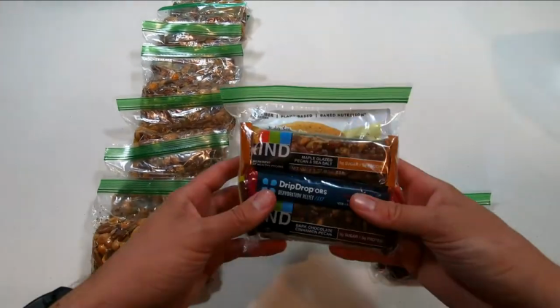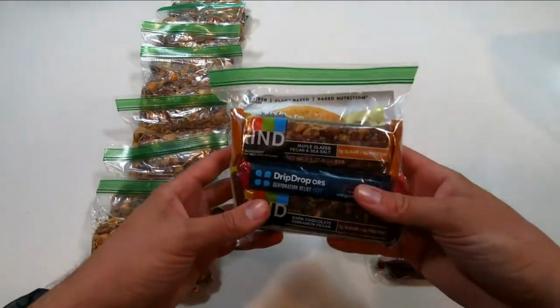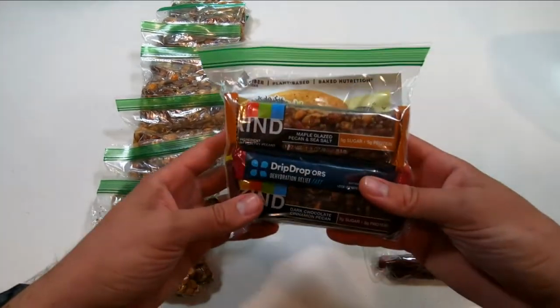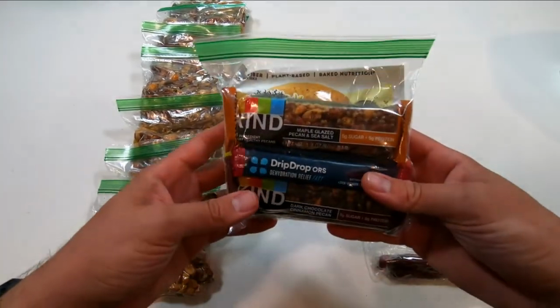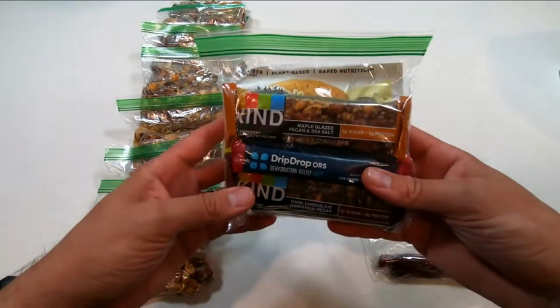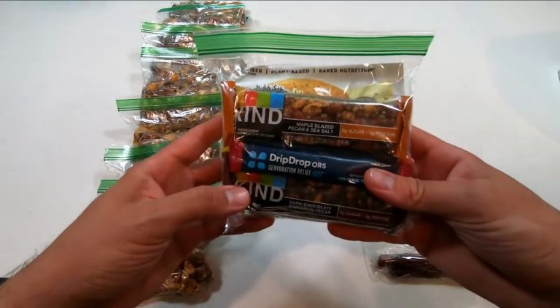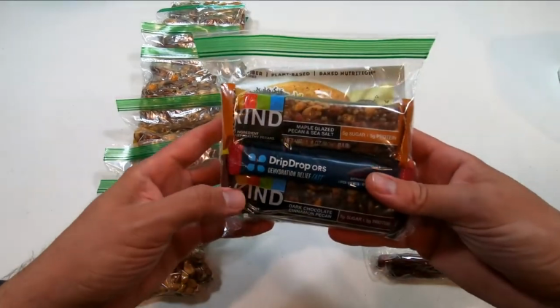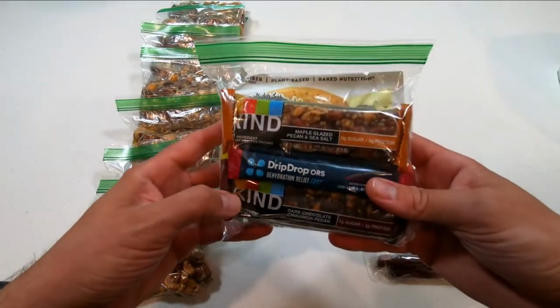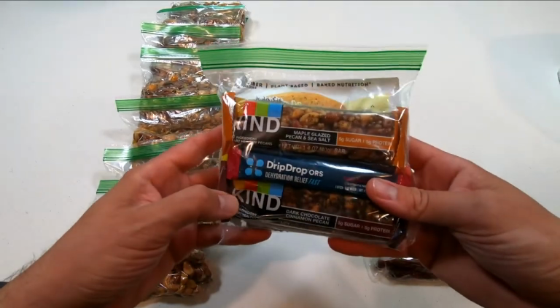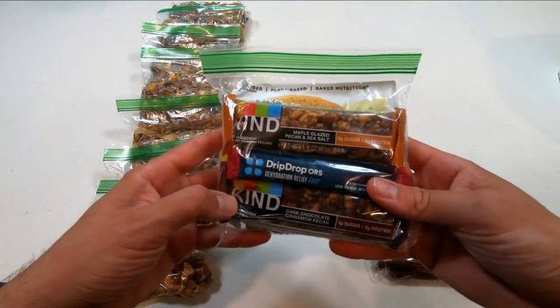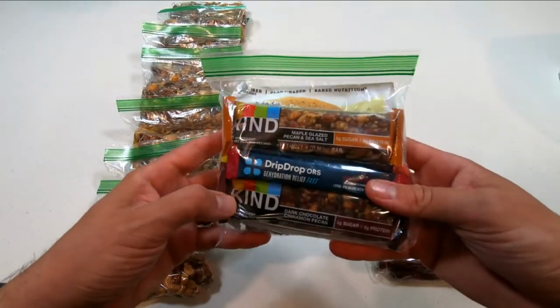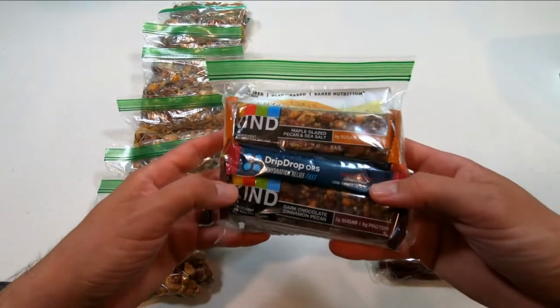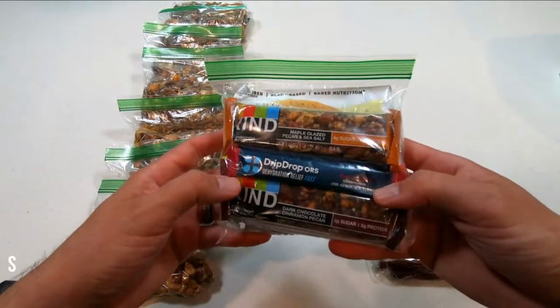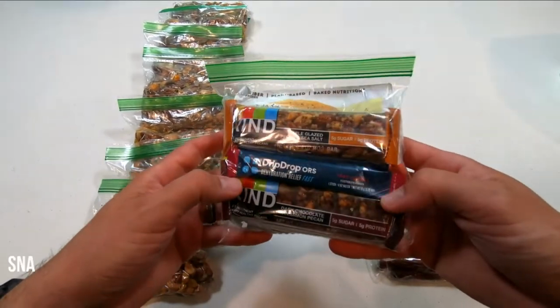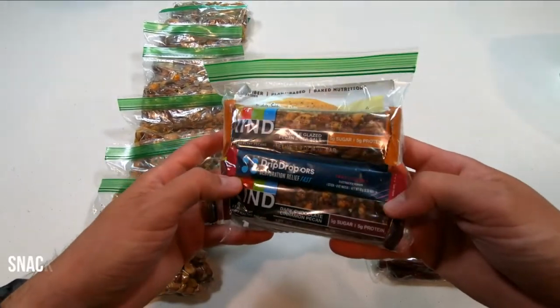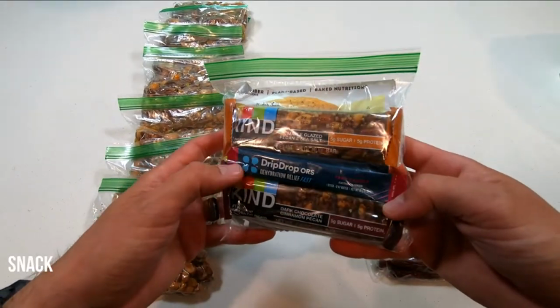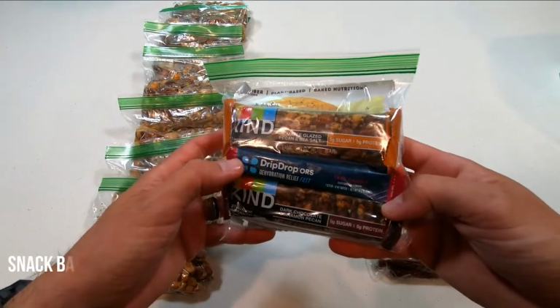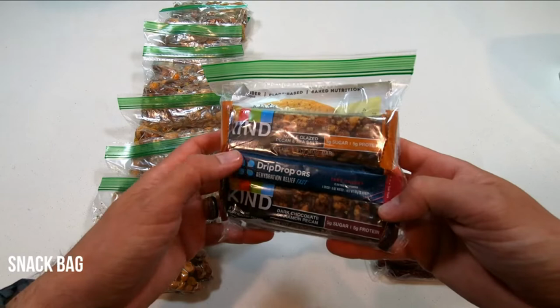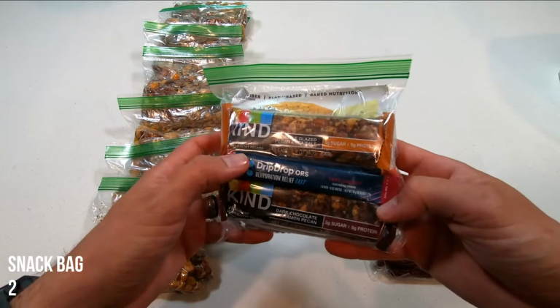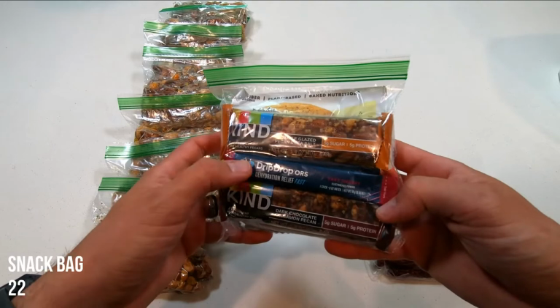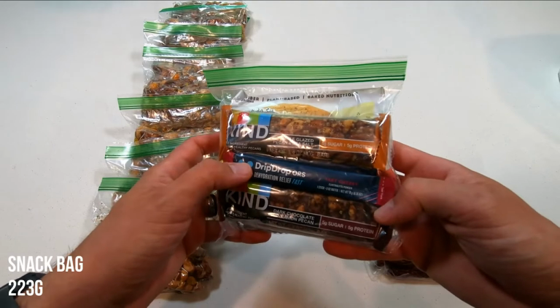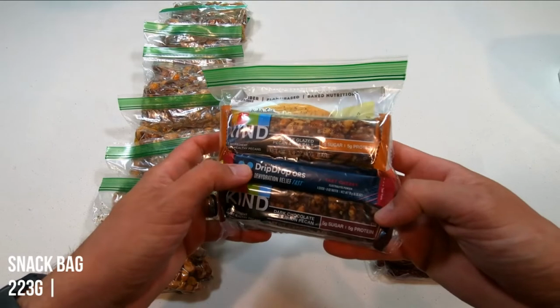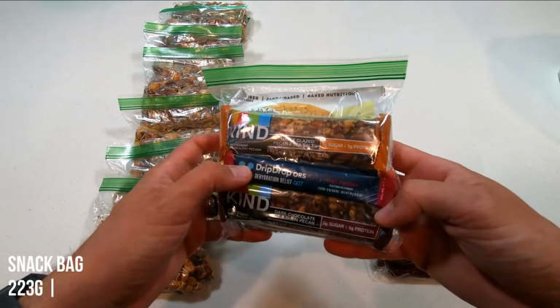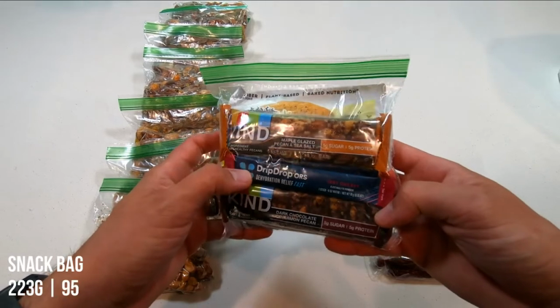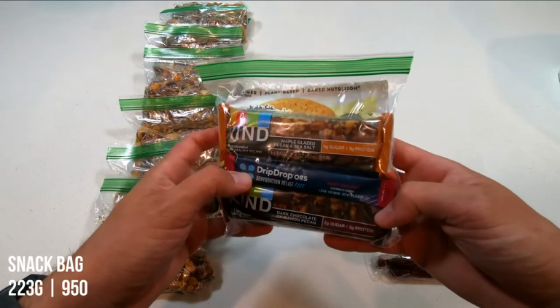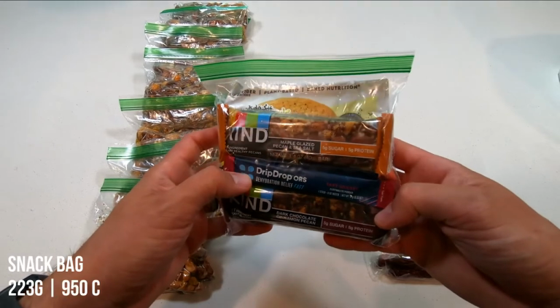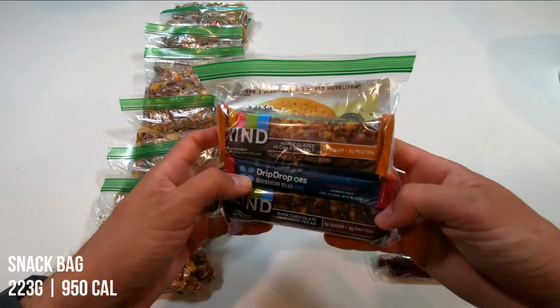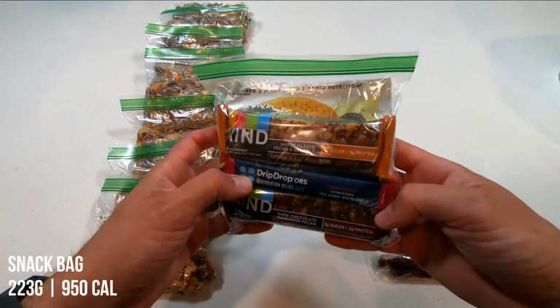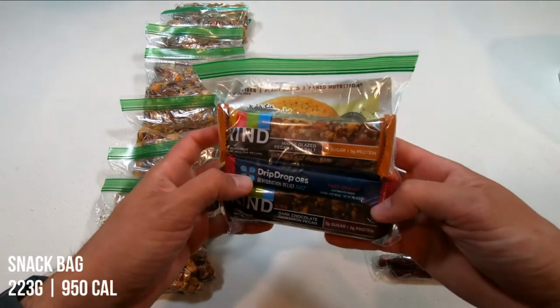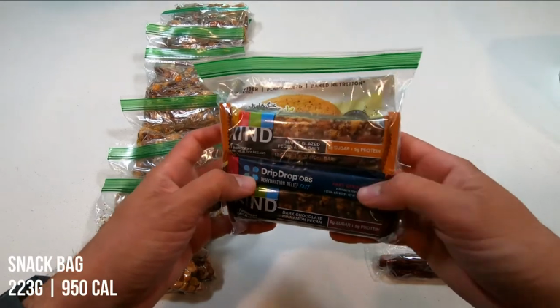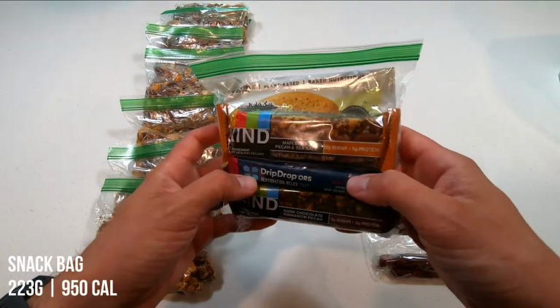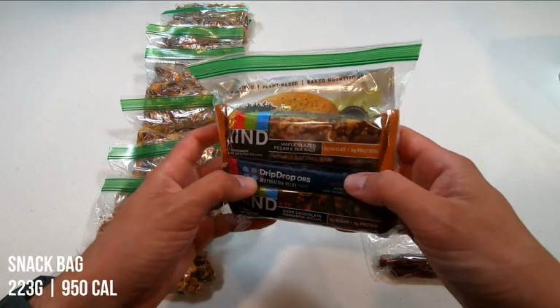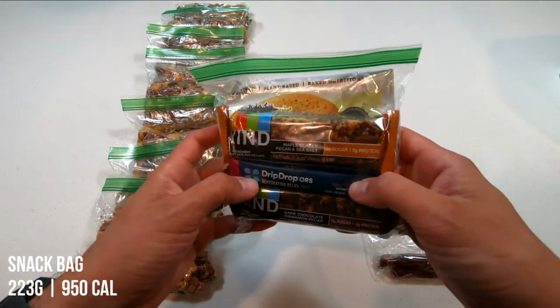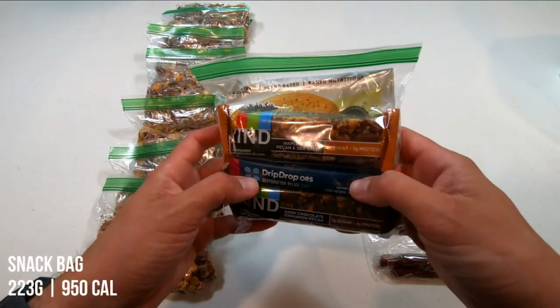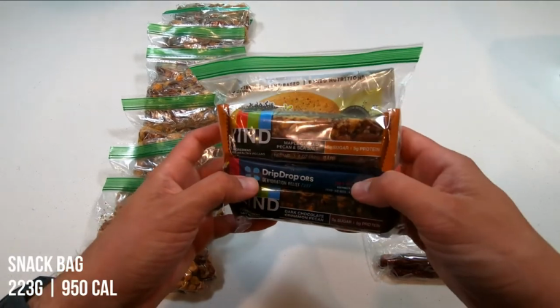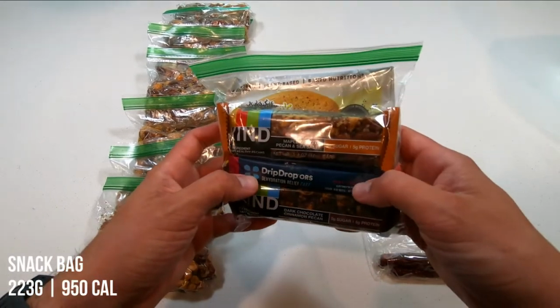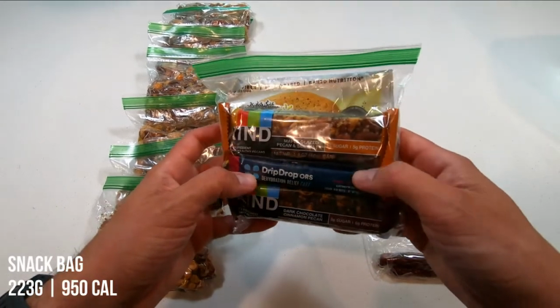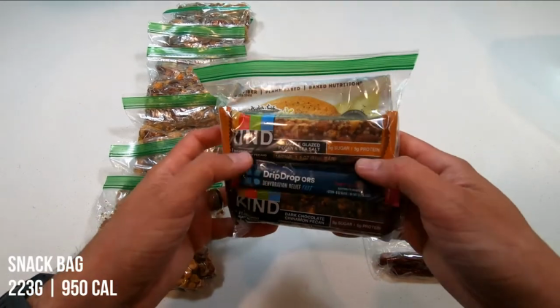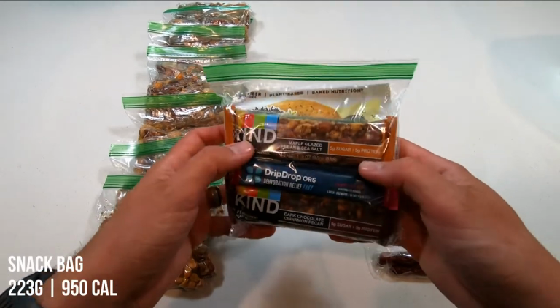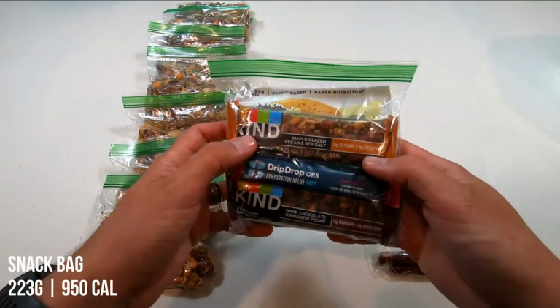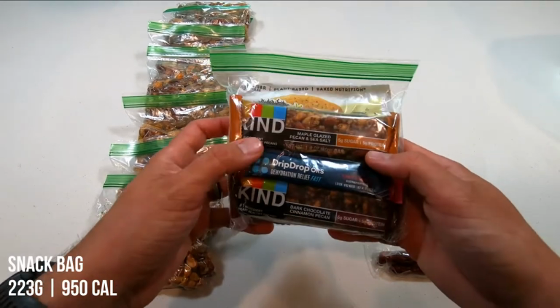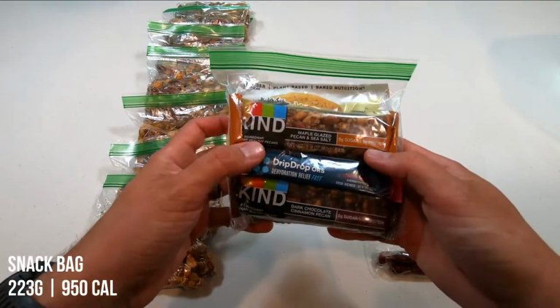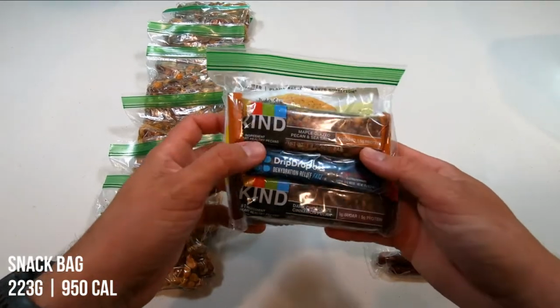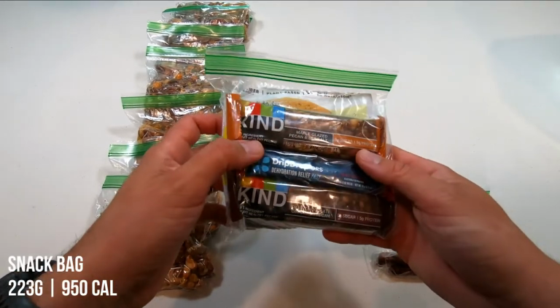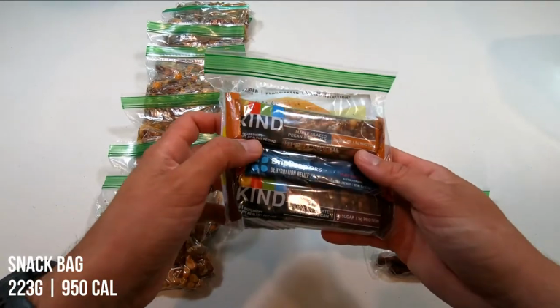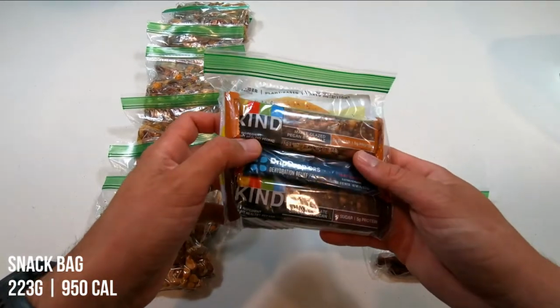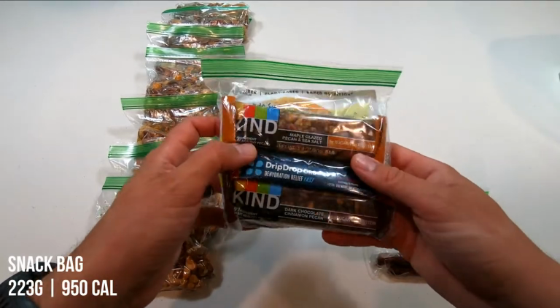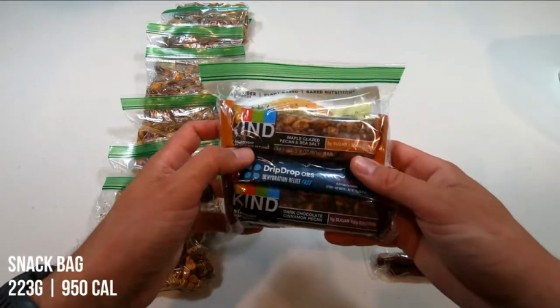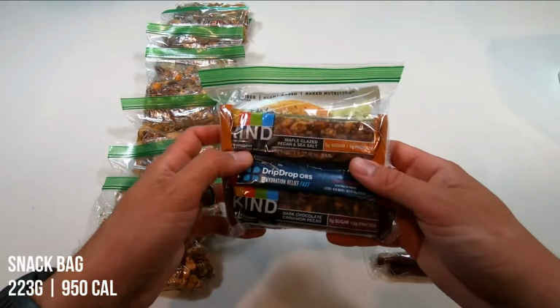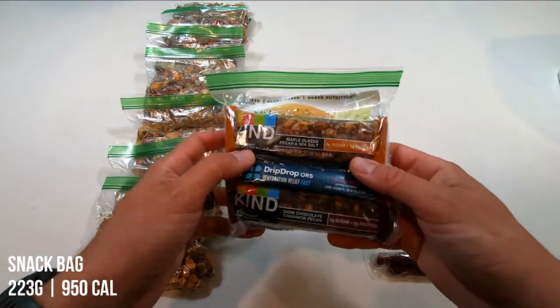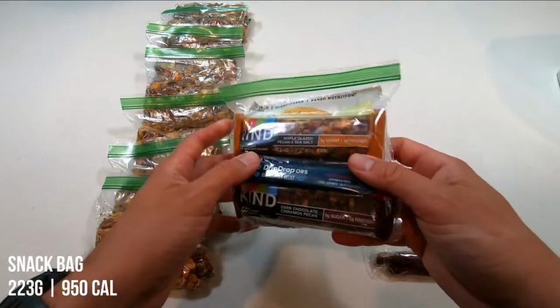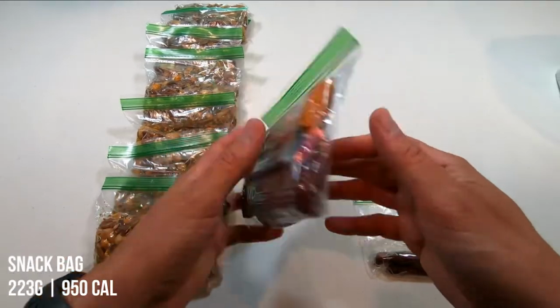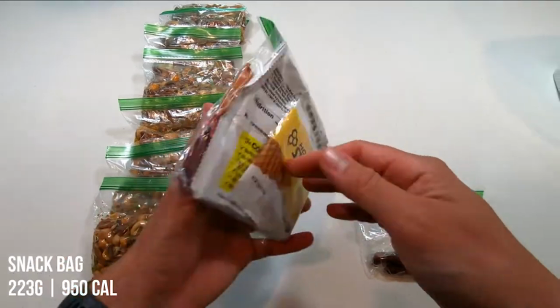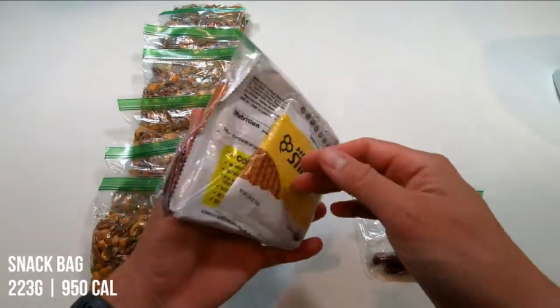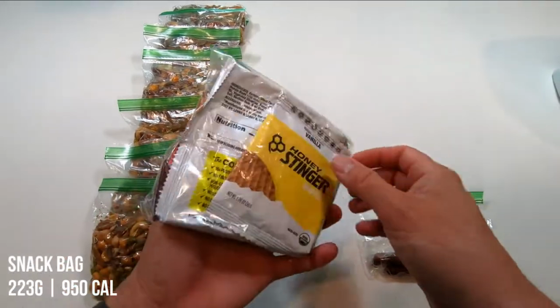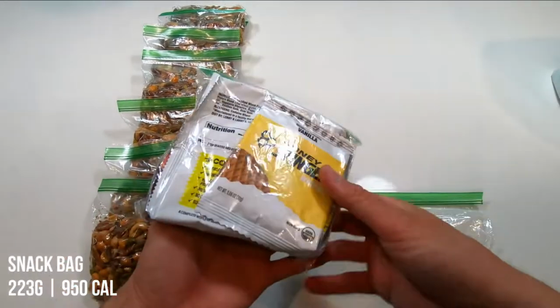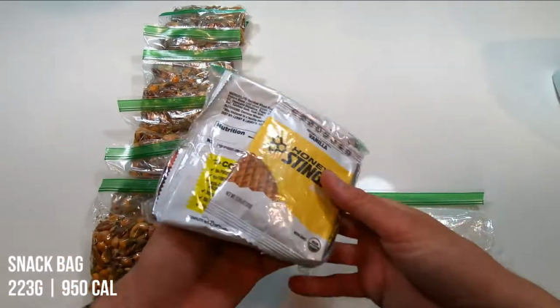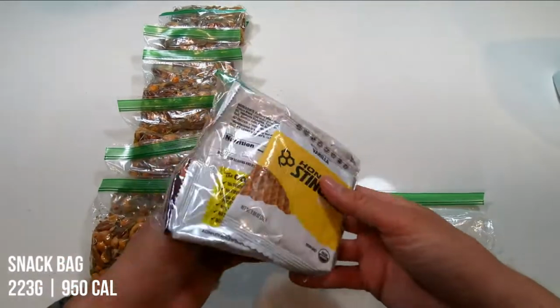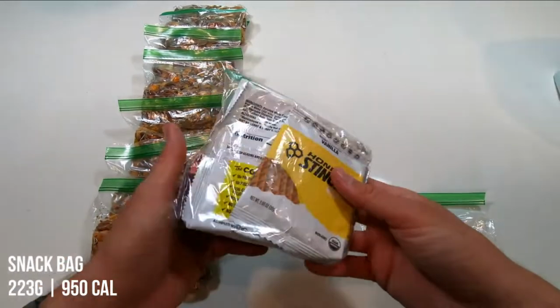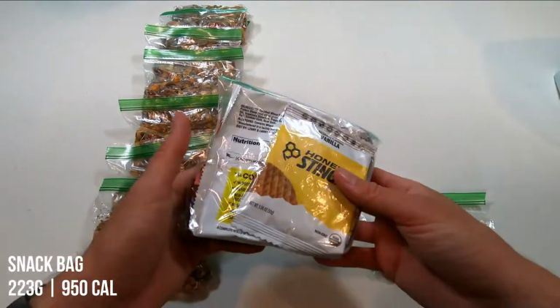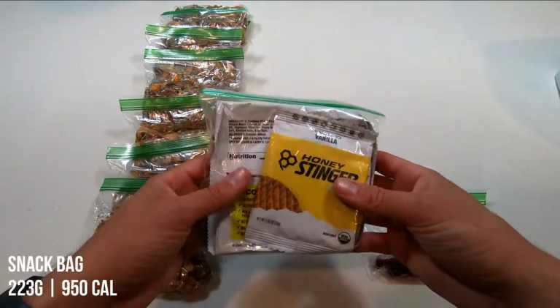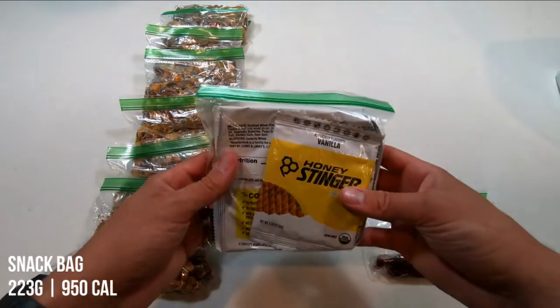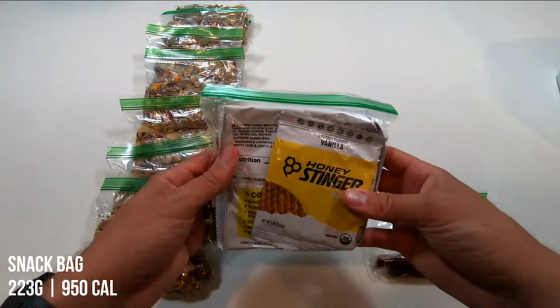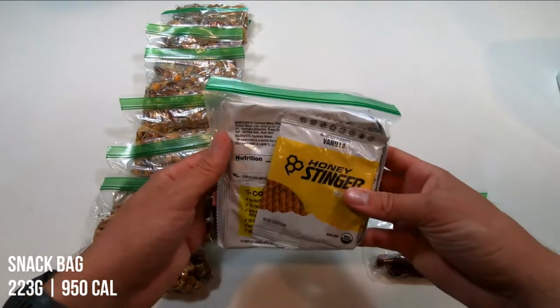In each of these bags, I've portioned out two granola bars, two electrolyte sticks, a complete cookie, and a honey stinger waffle.